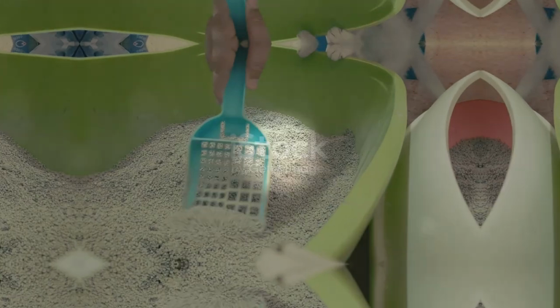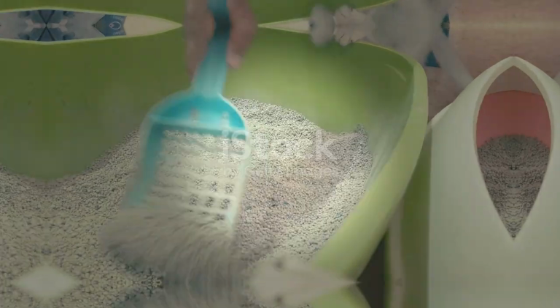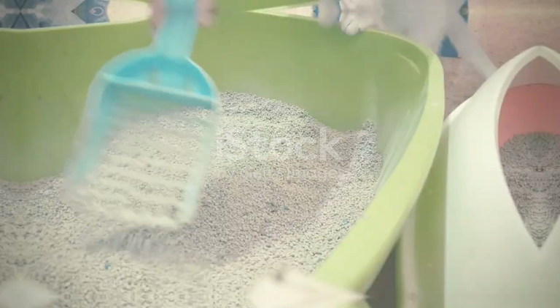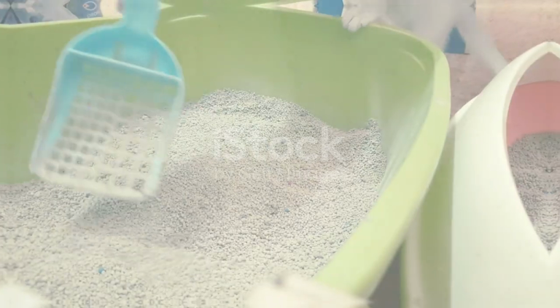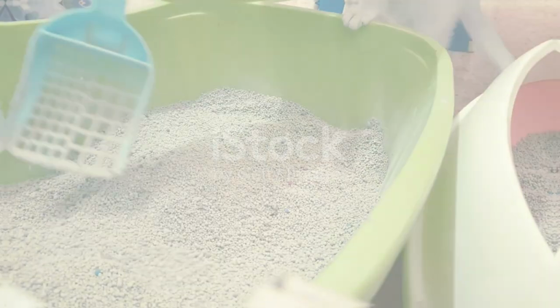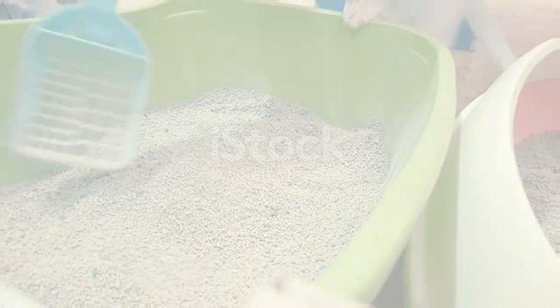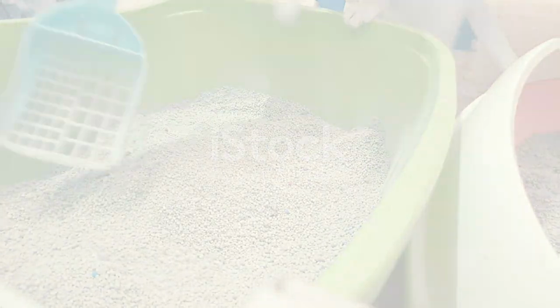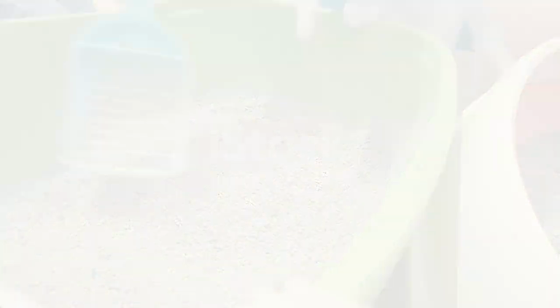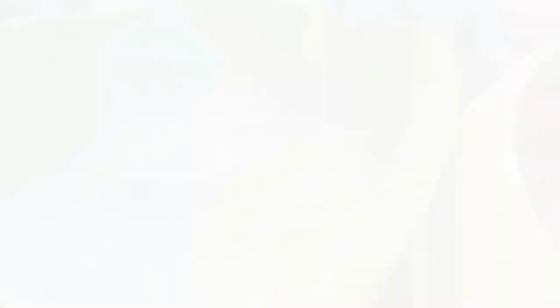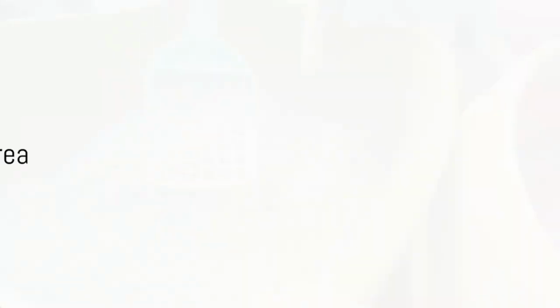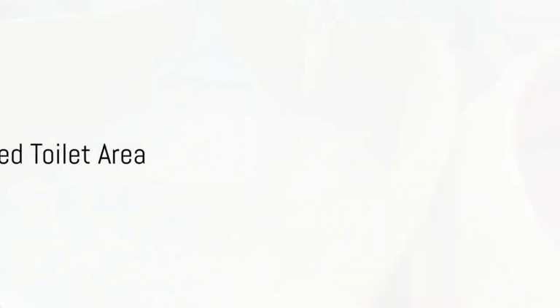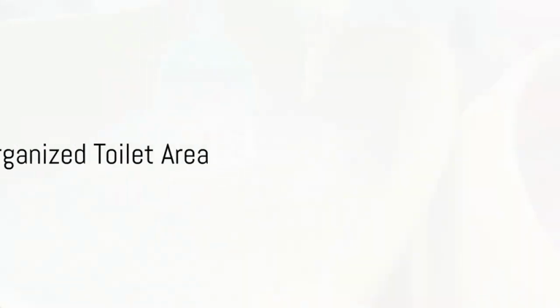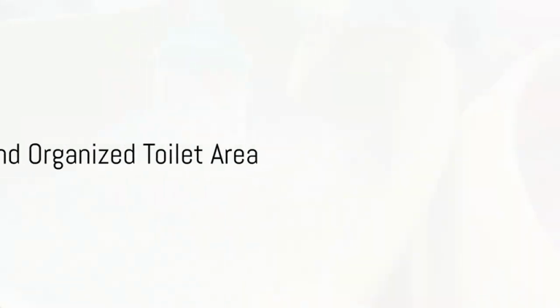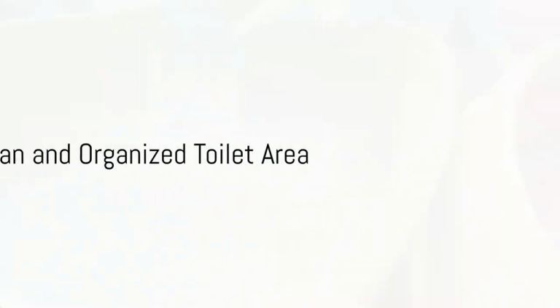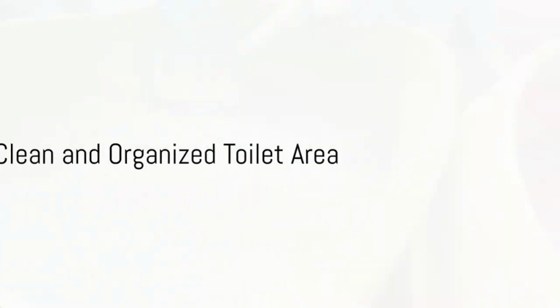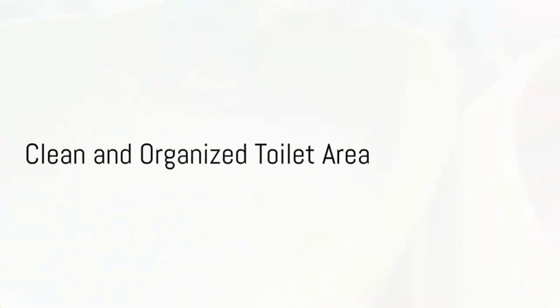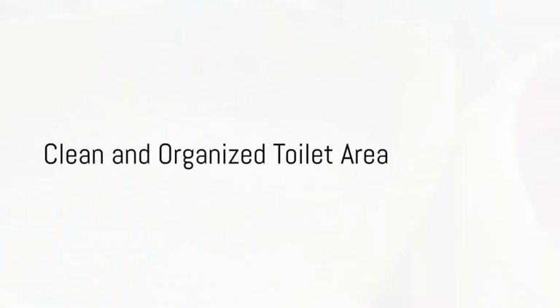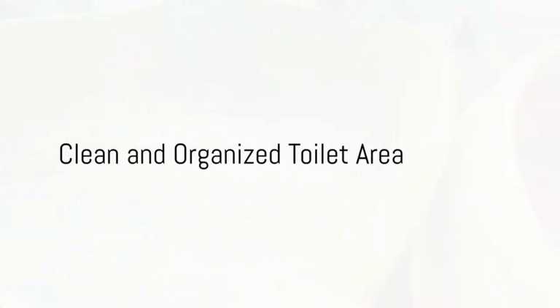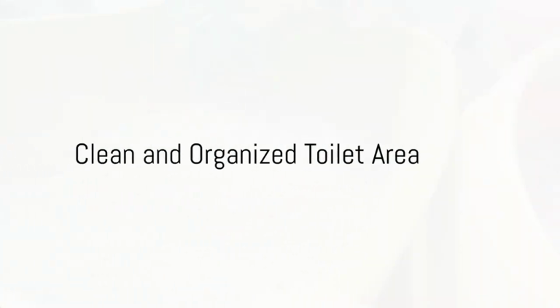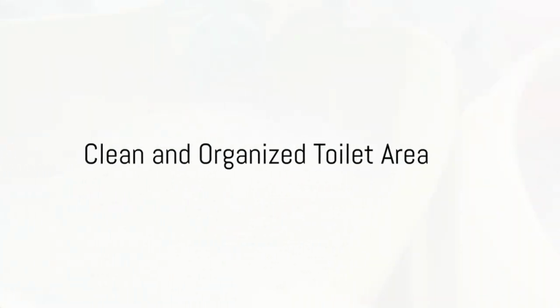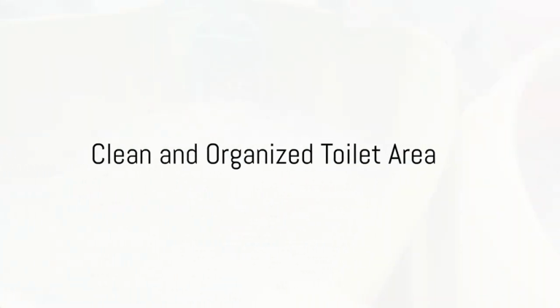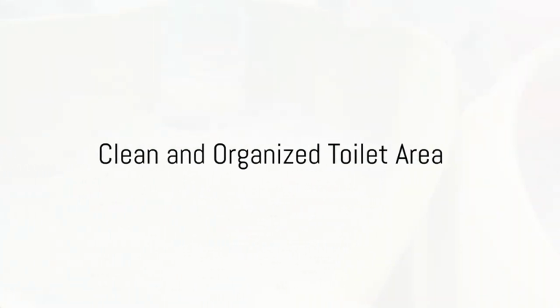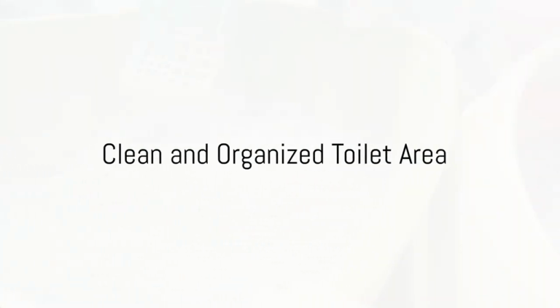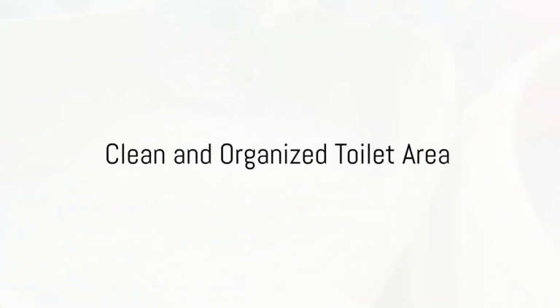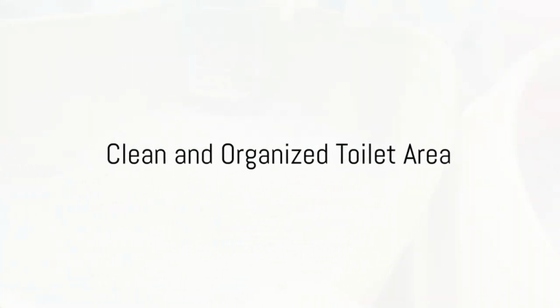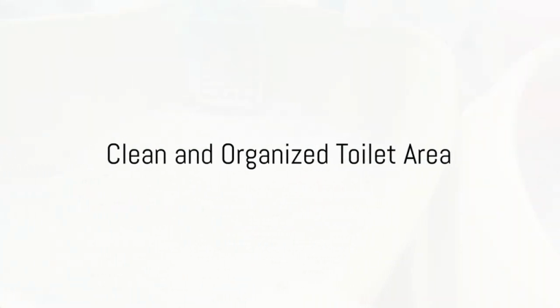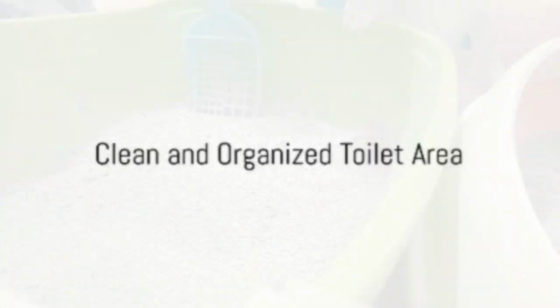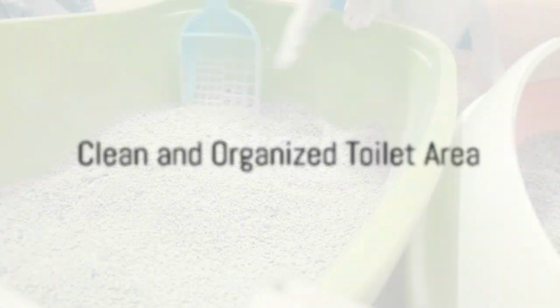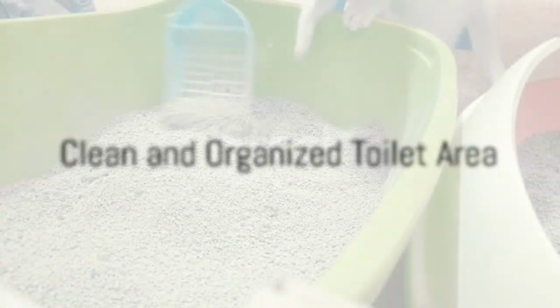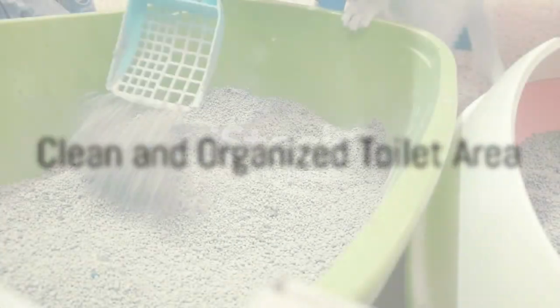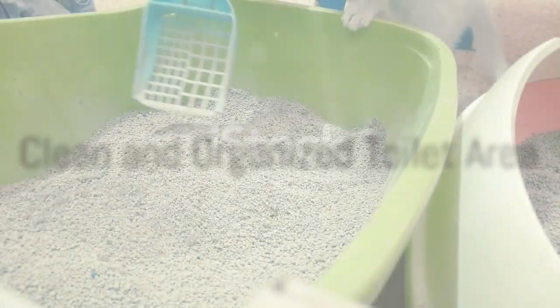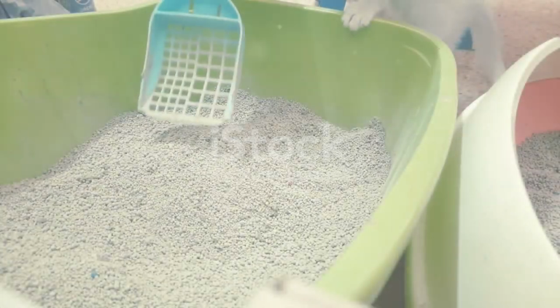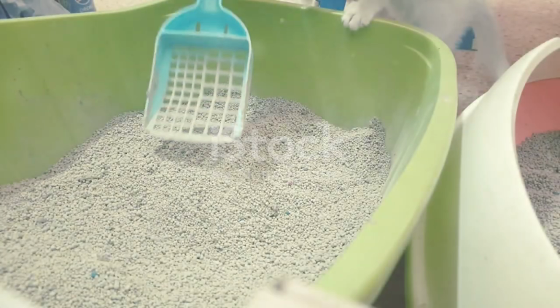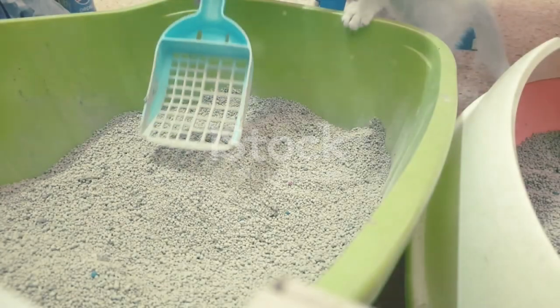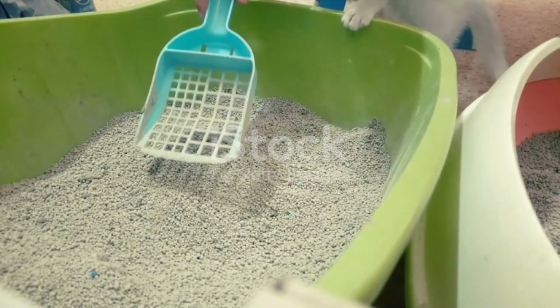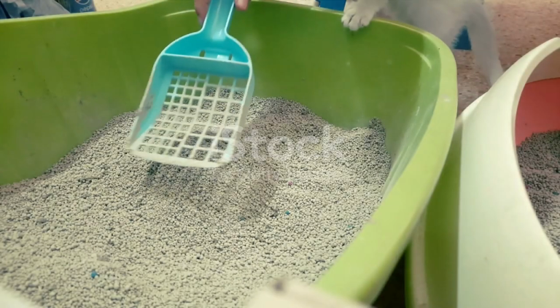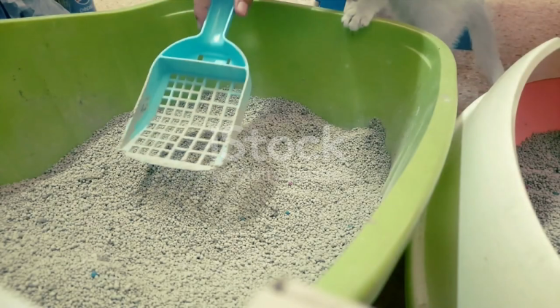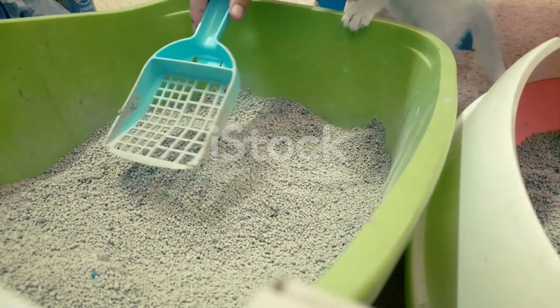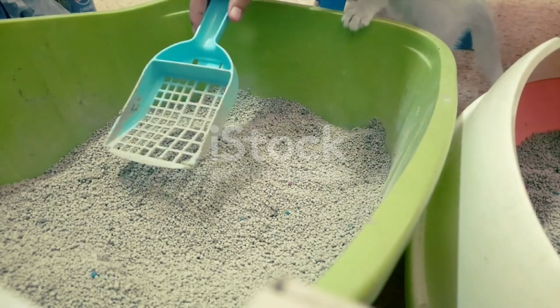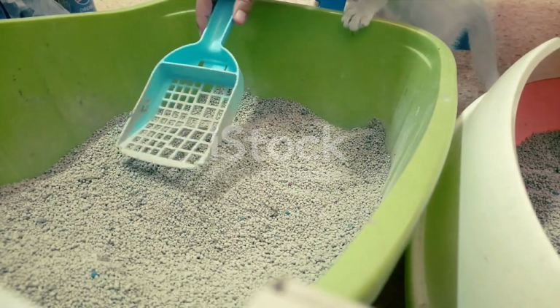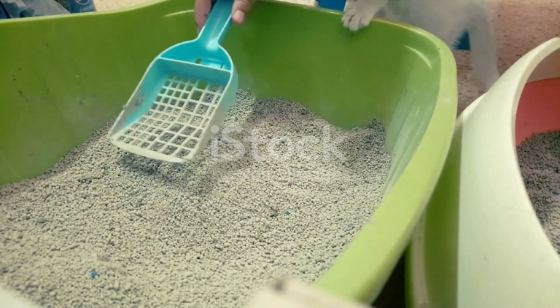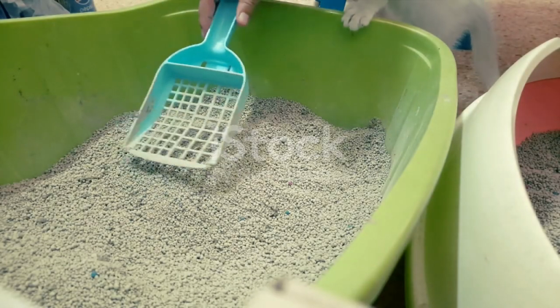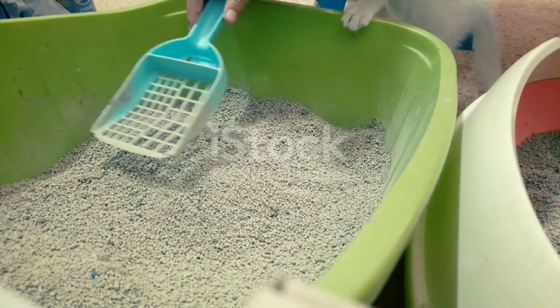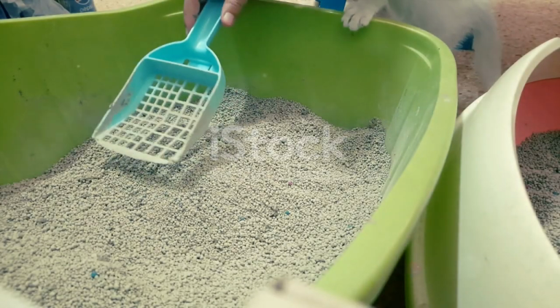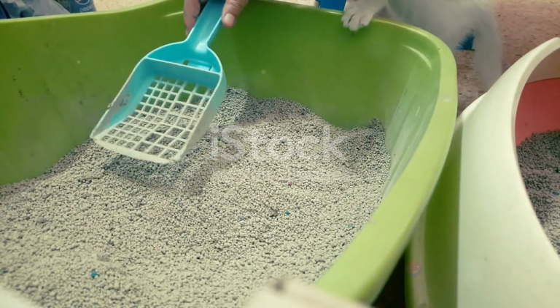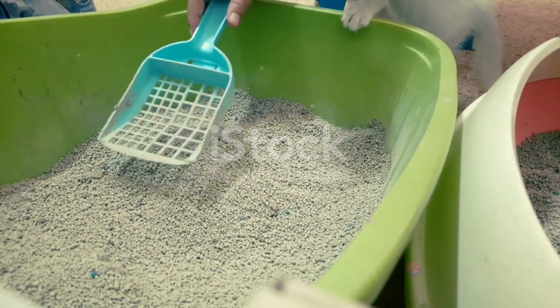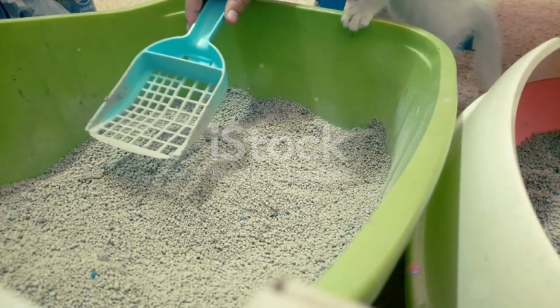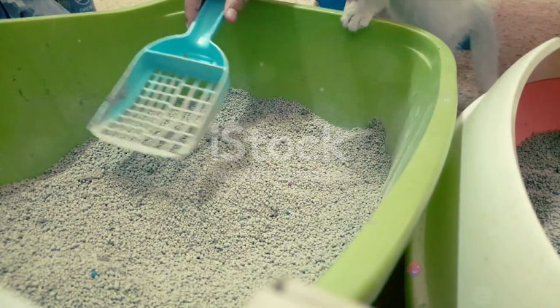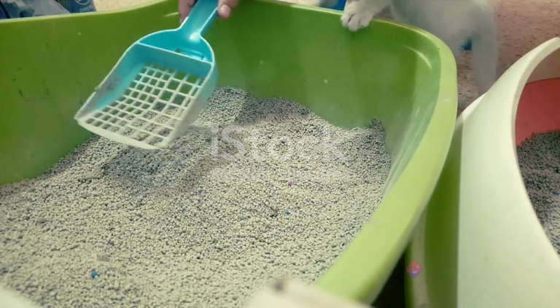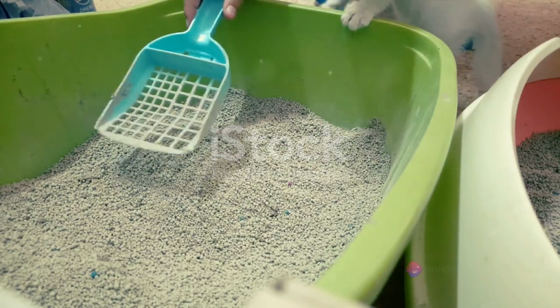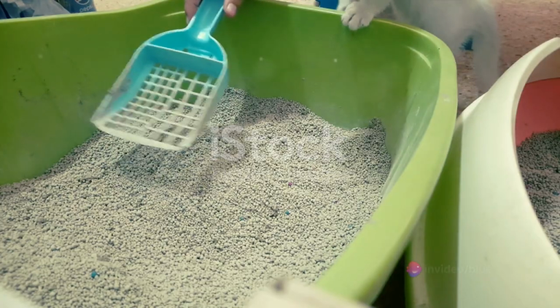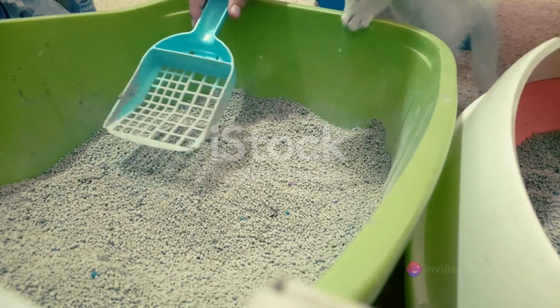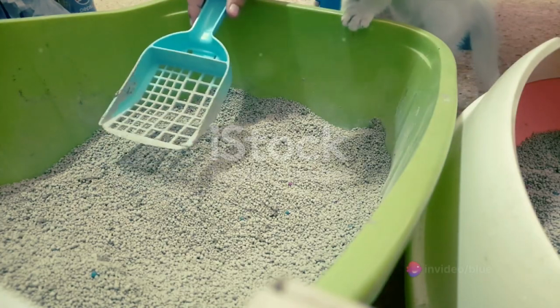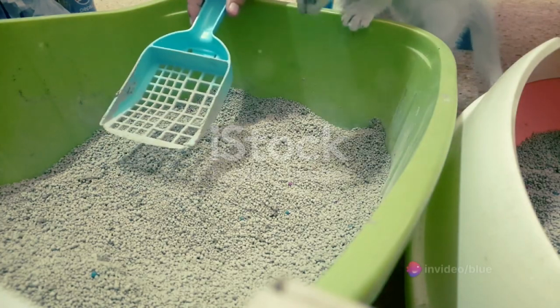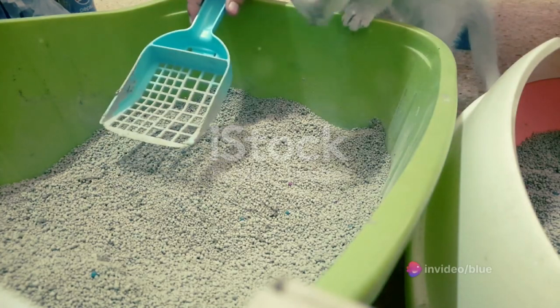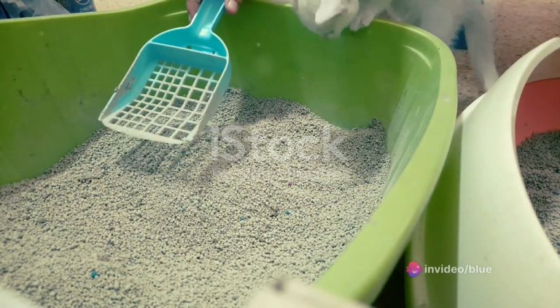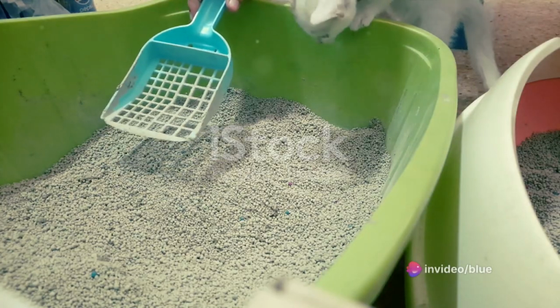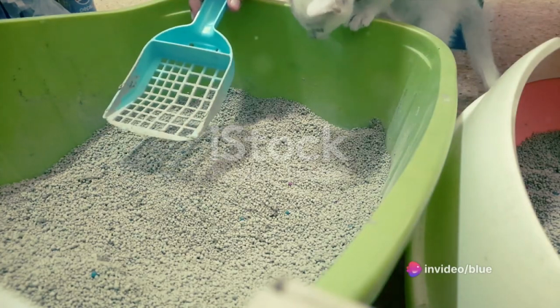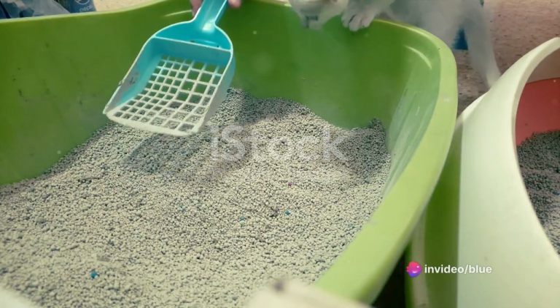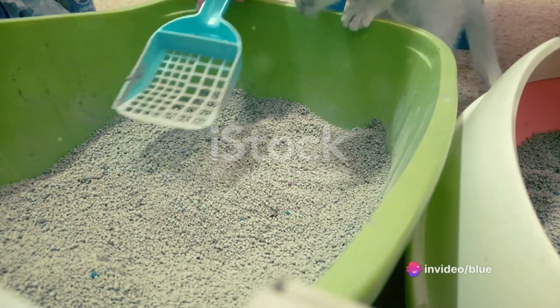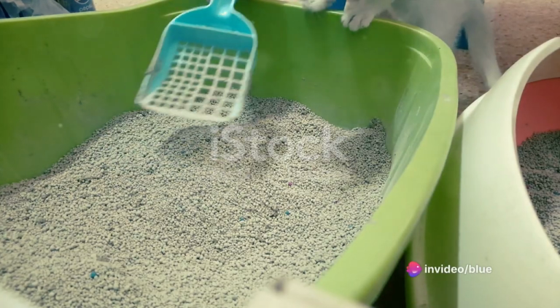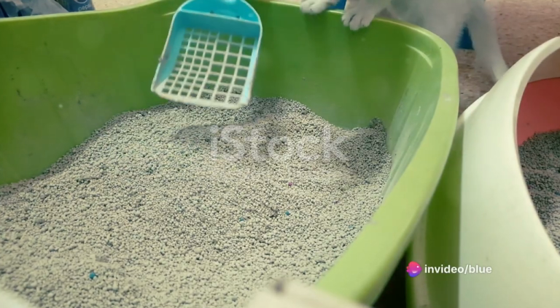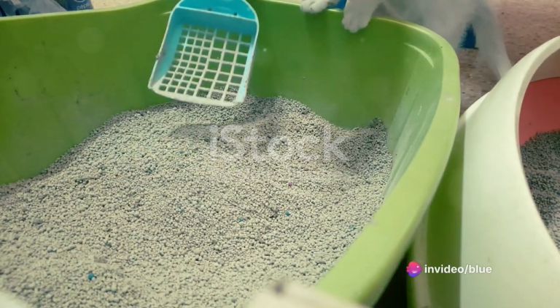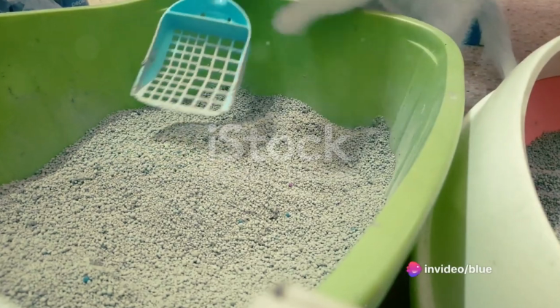Cats appreciate a clean and organized toilet area. Regularly clean their litter boxes and place them in quiet, accessible locations.